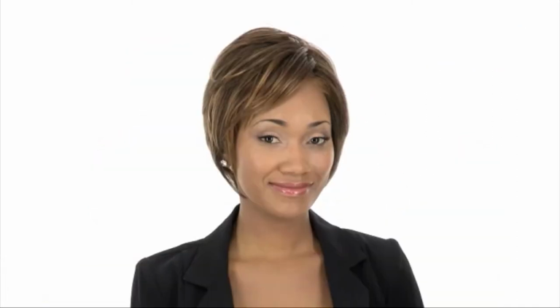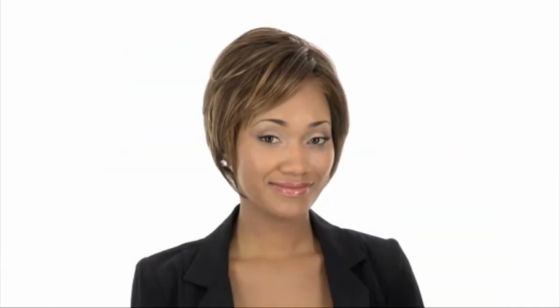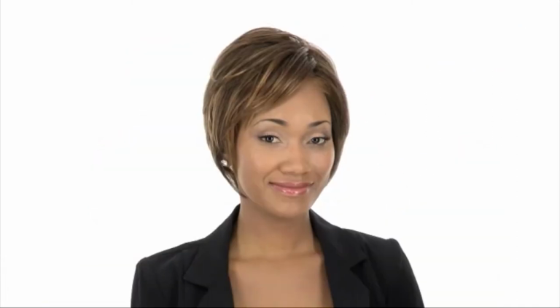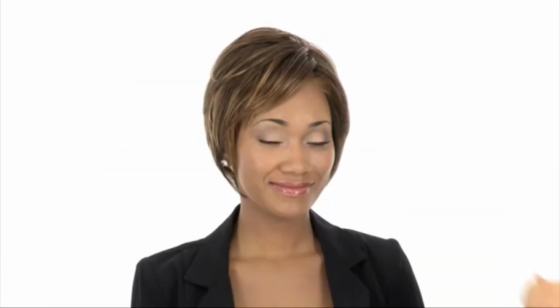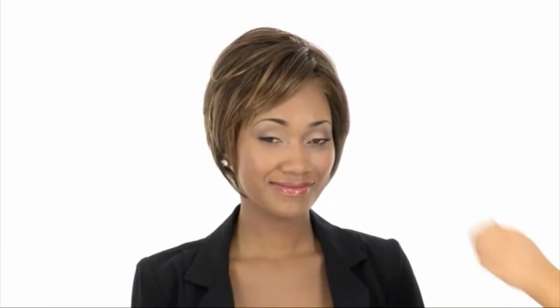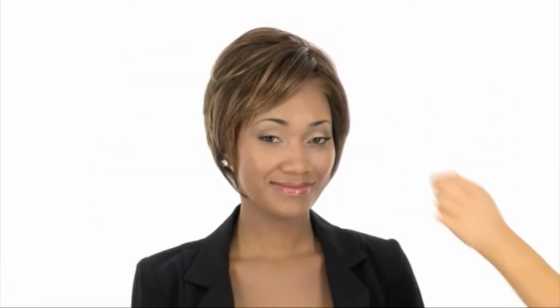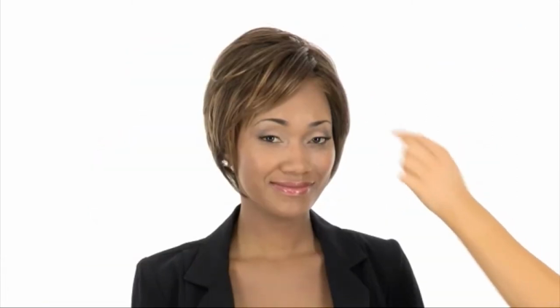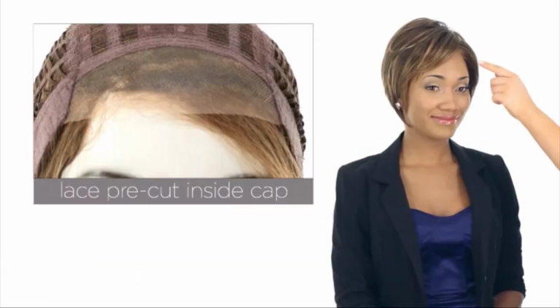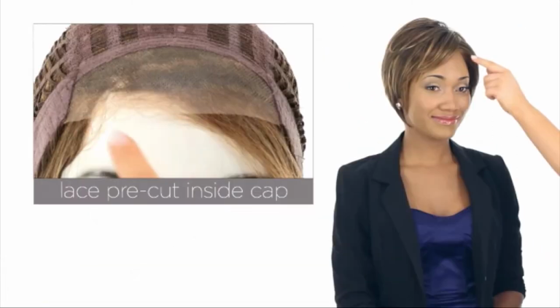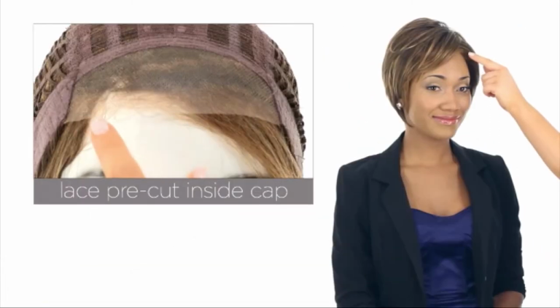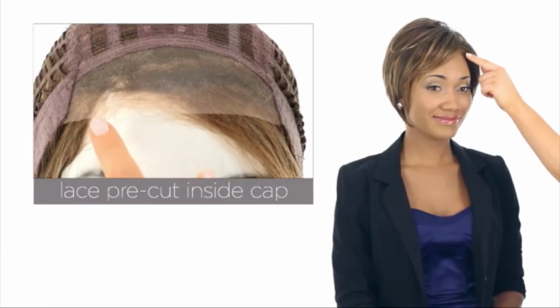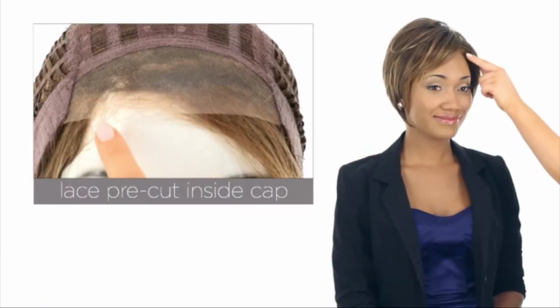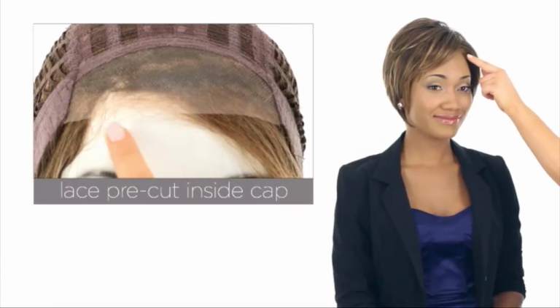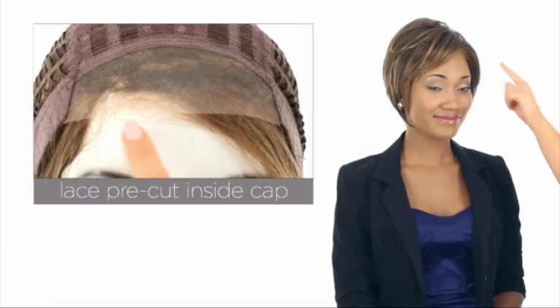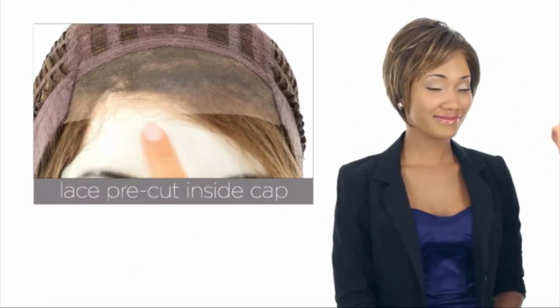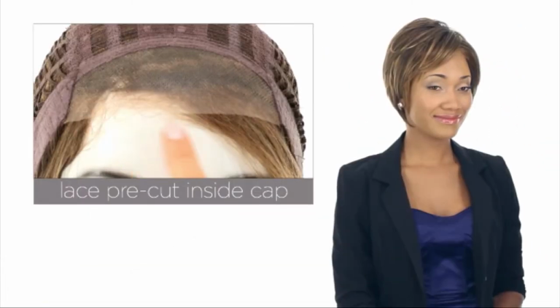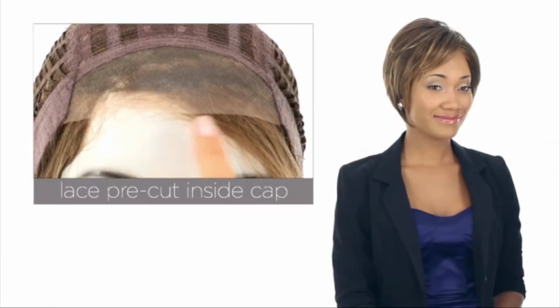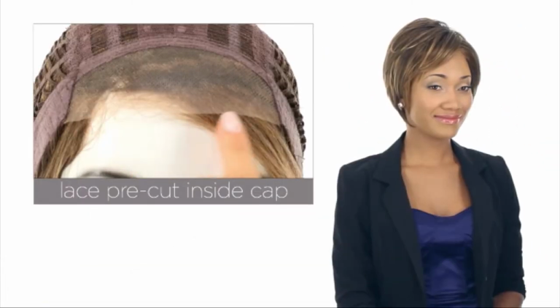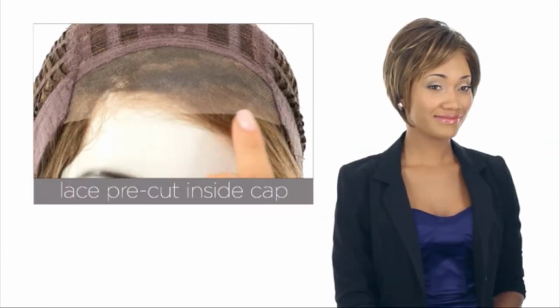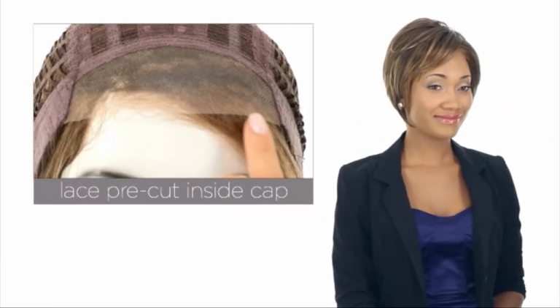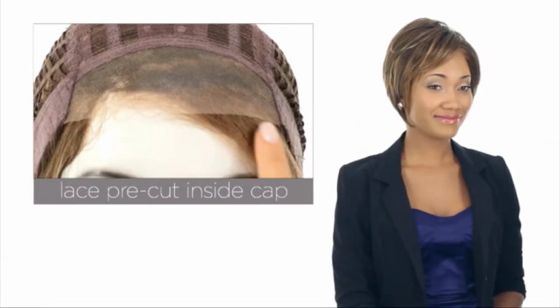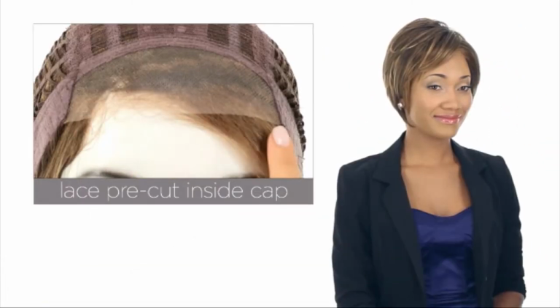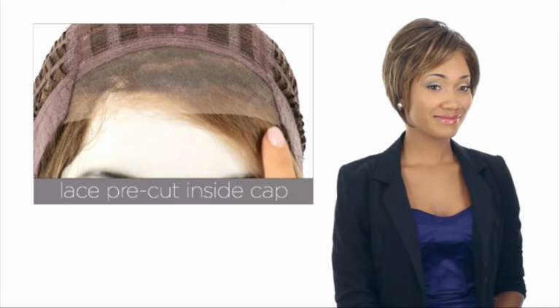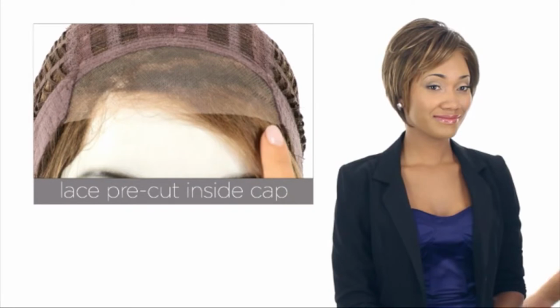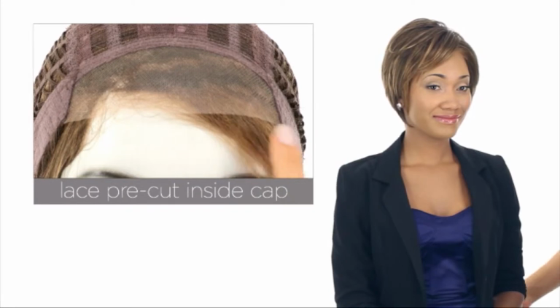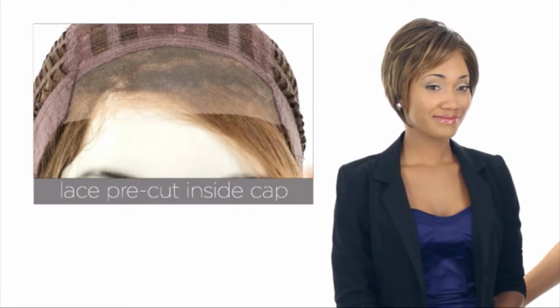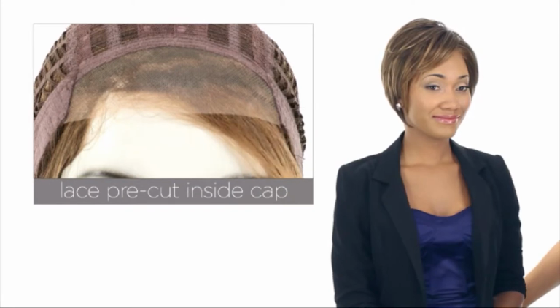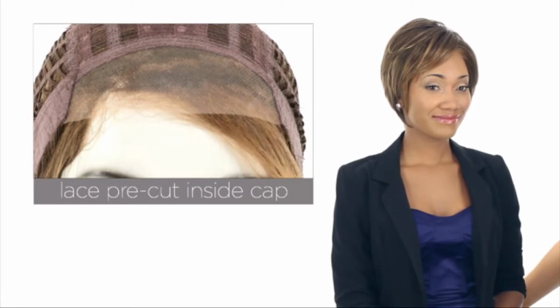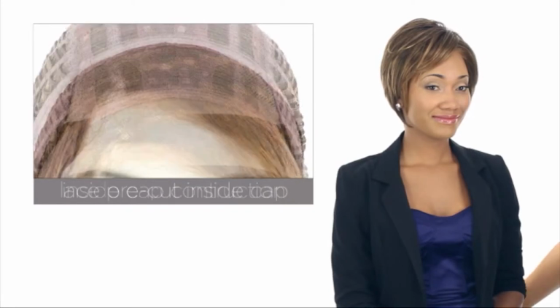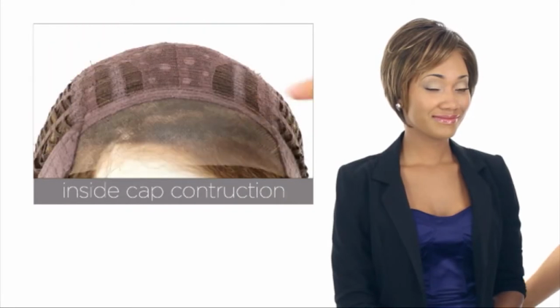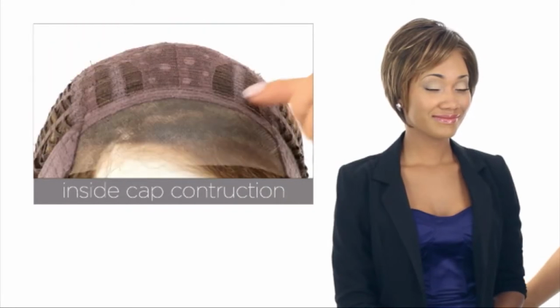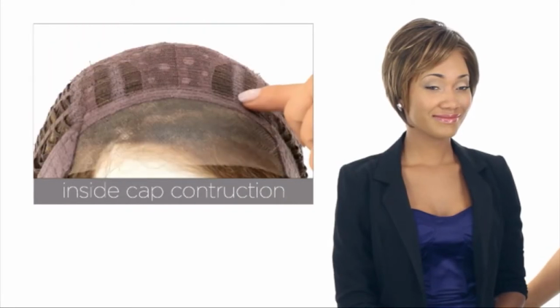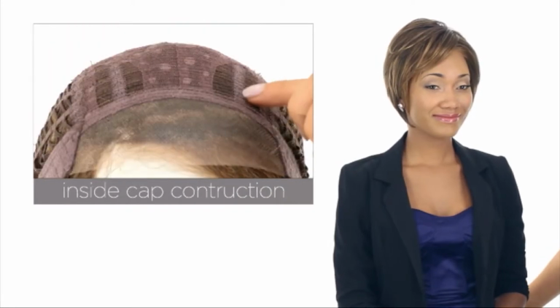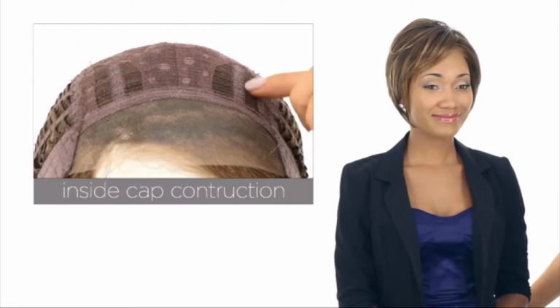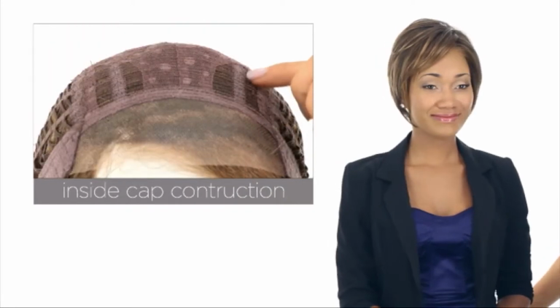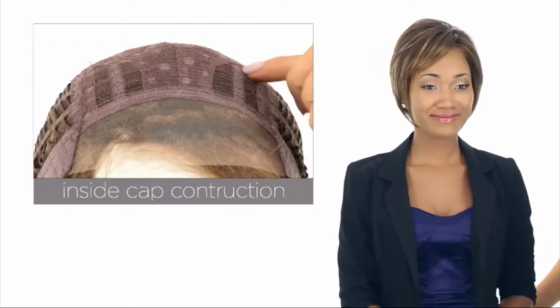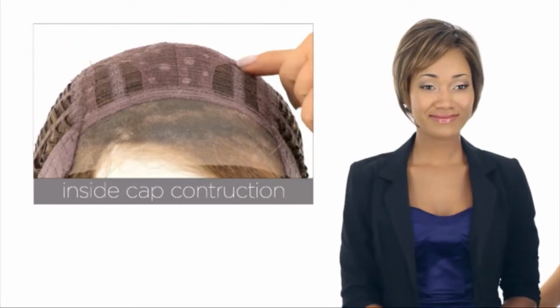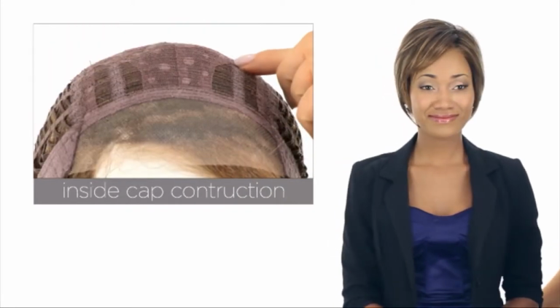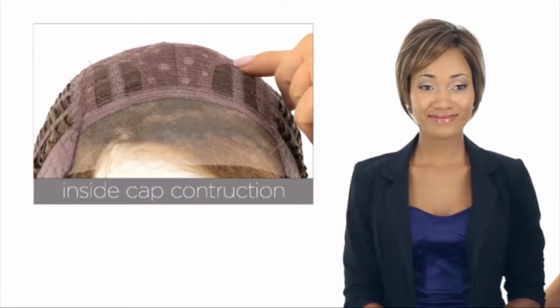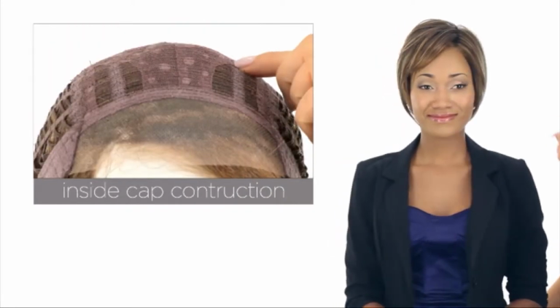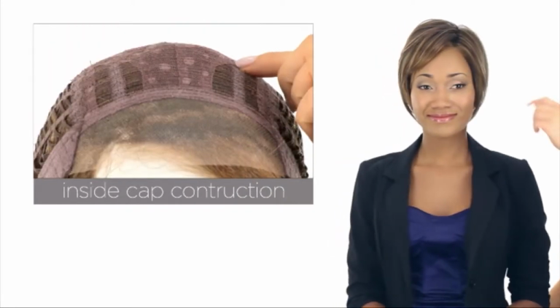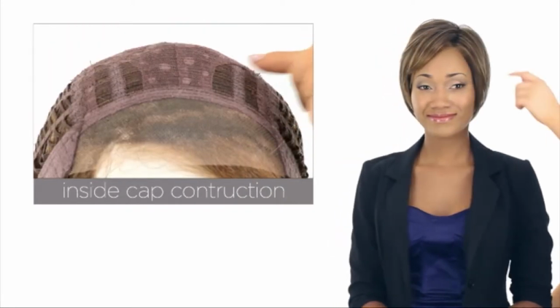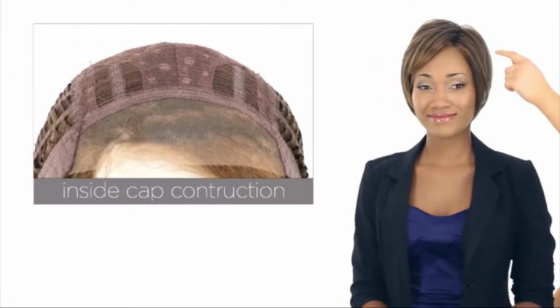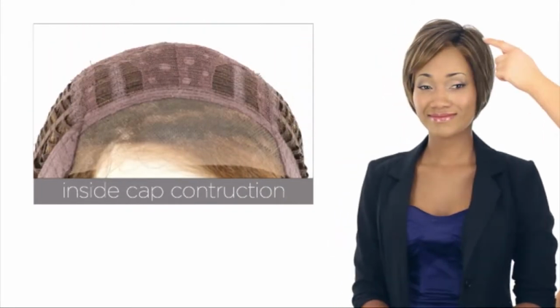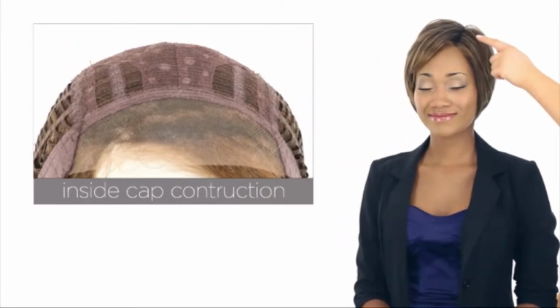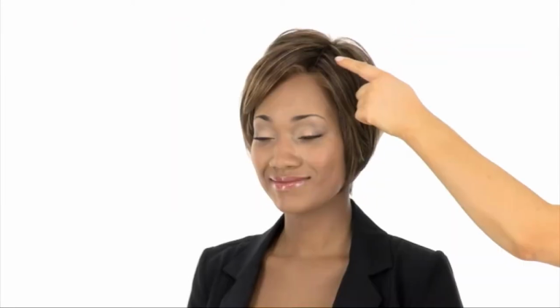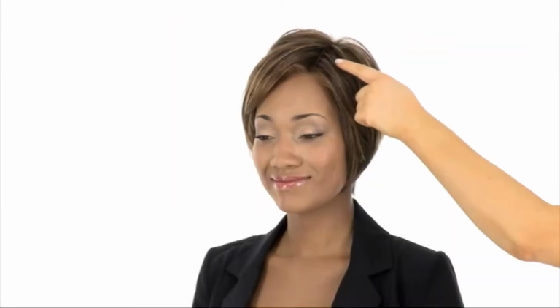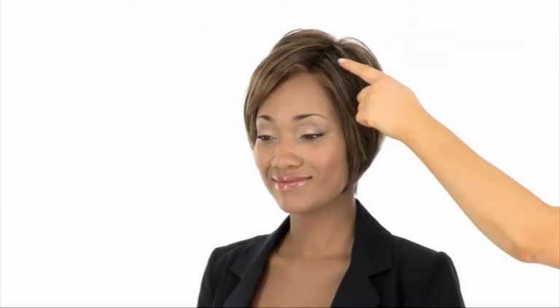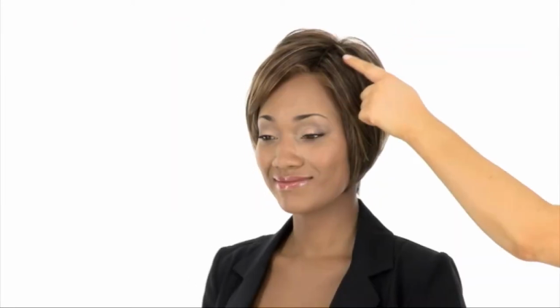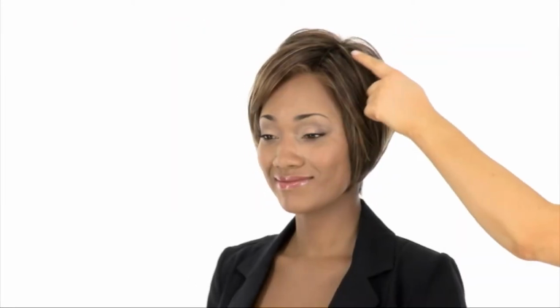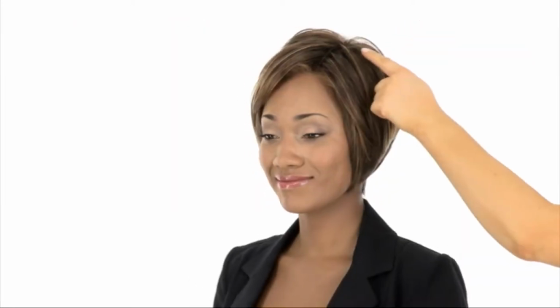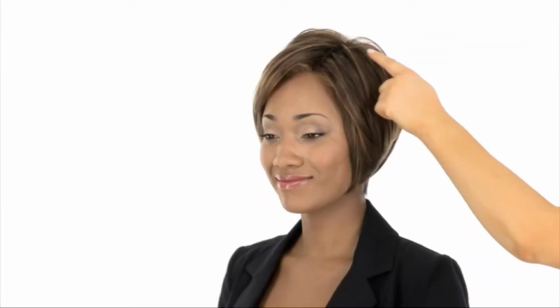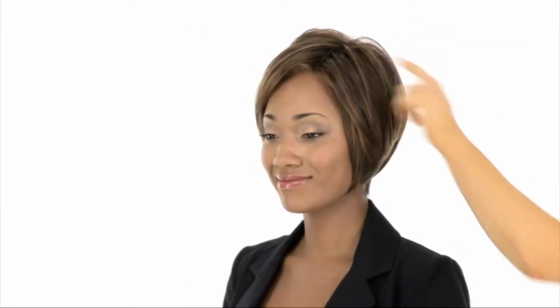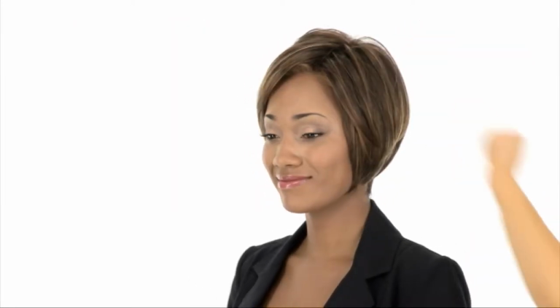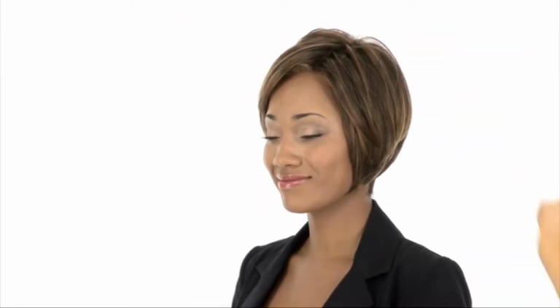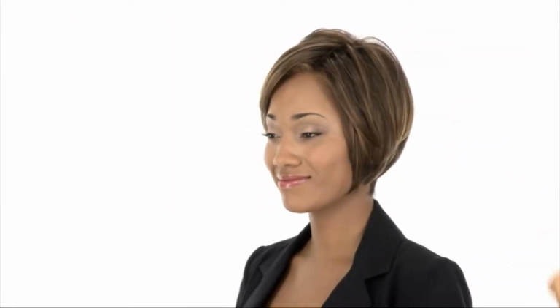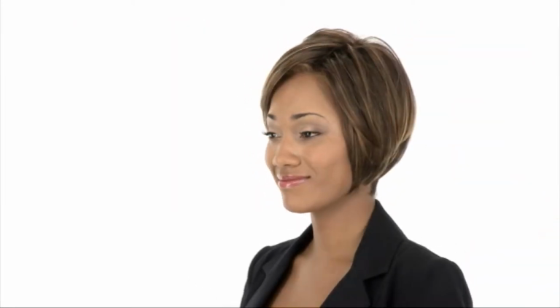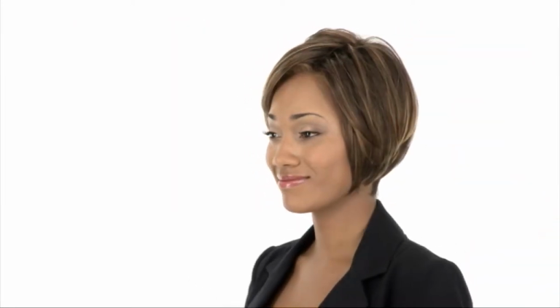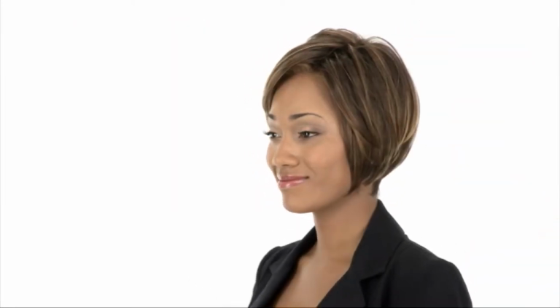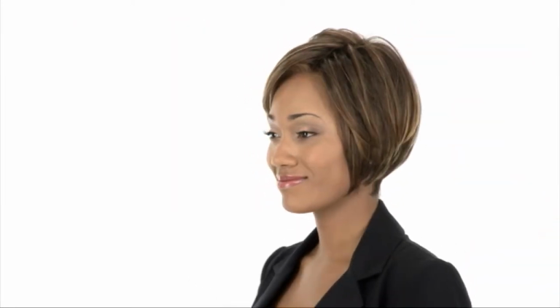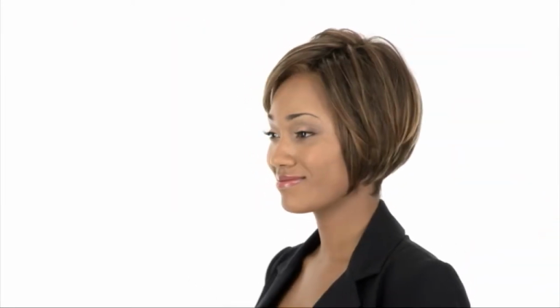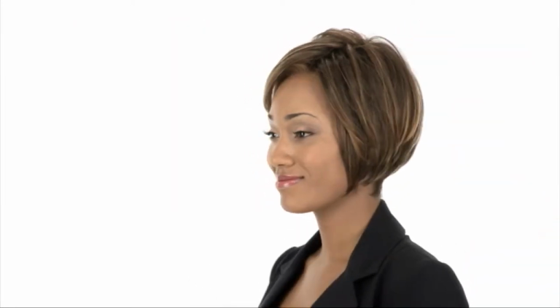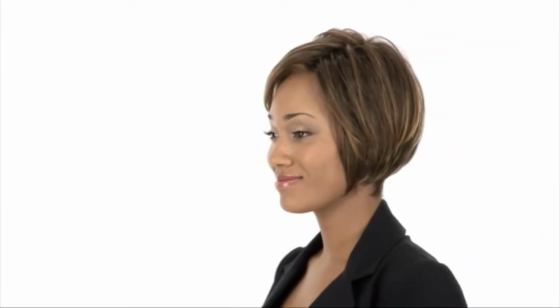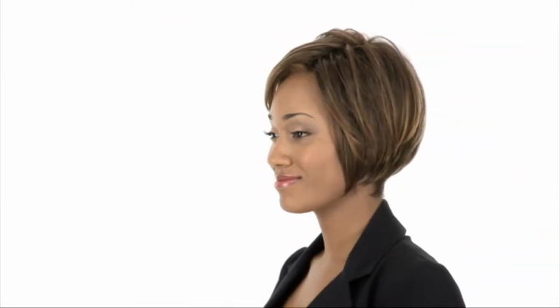The Smart Lace Front is pre-cut and ready to wear. The closed and open top will give you fullness, and it makes it light and cool.